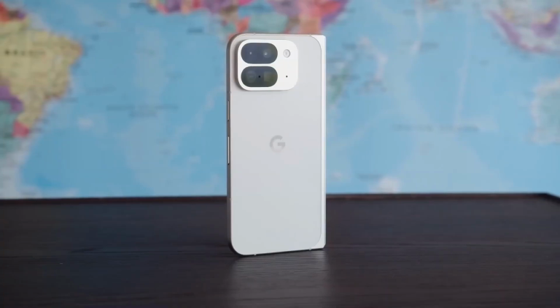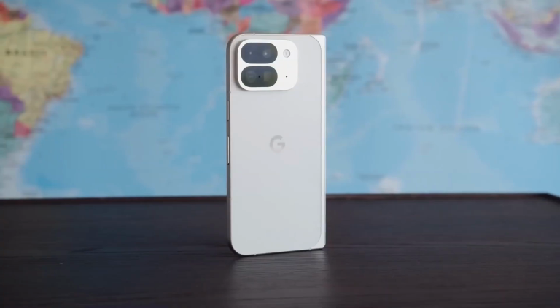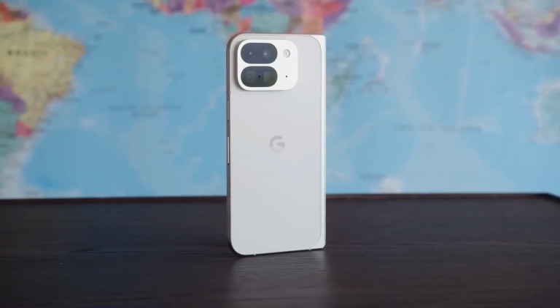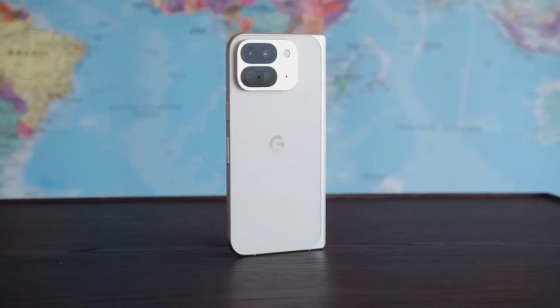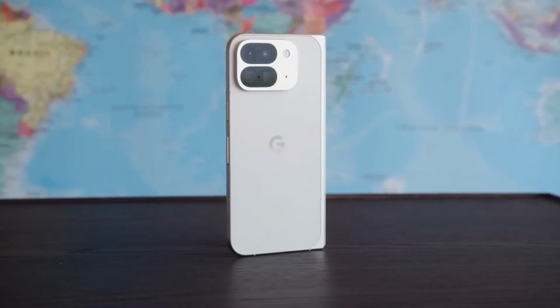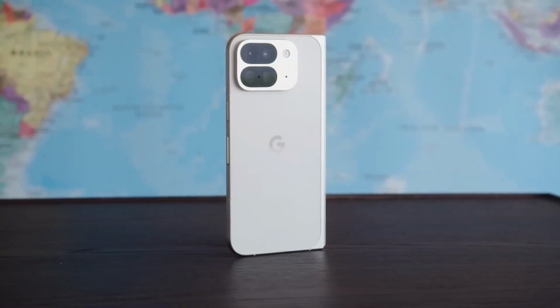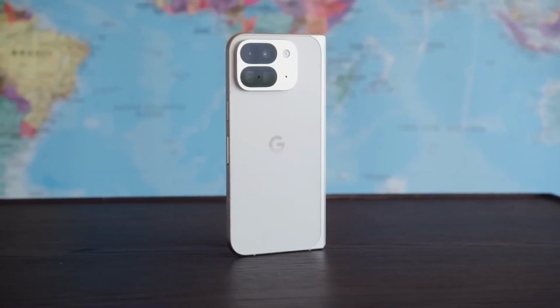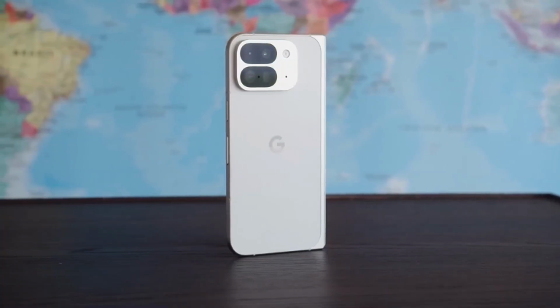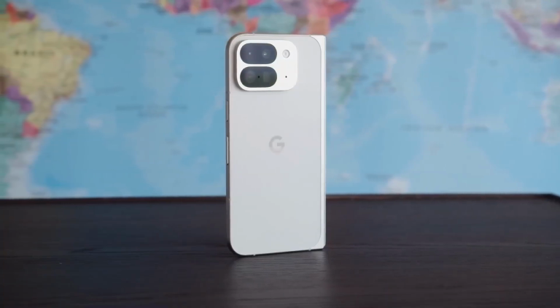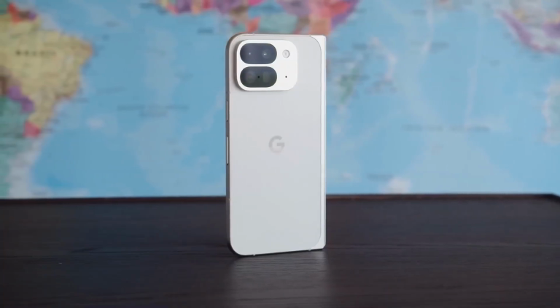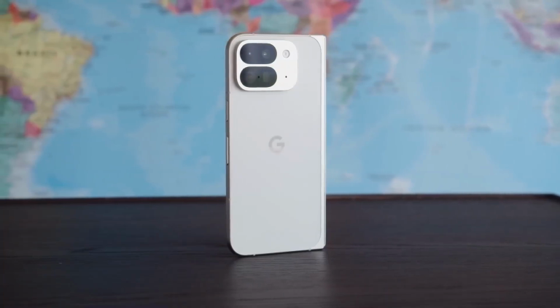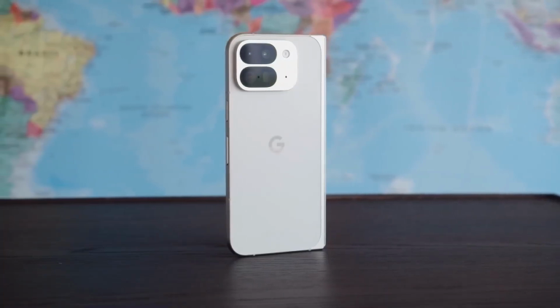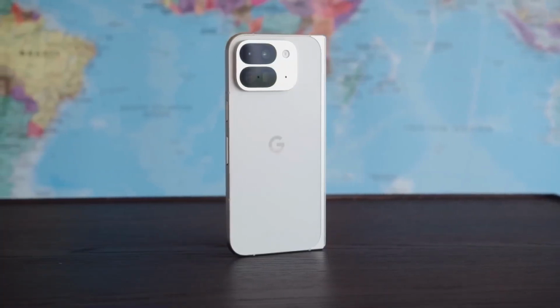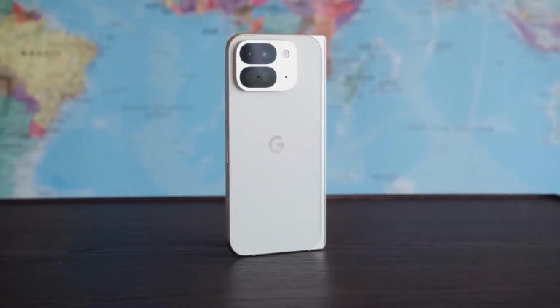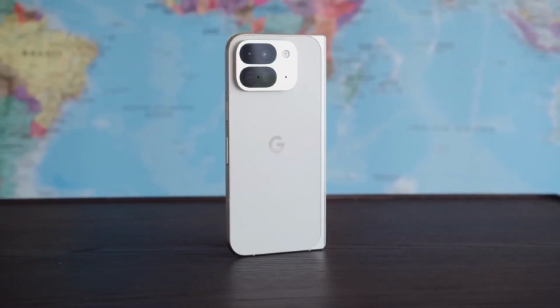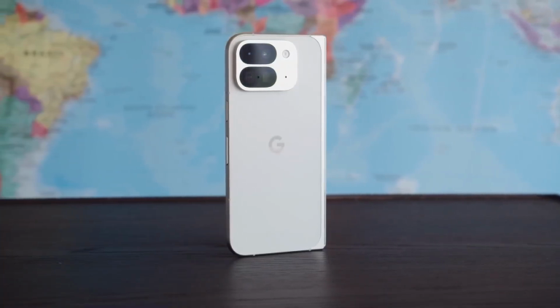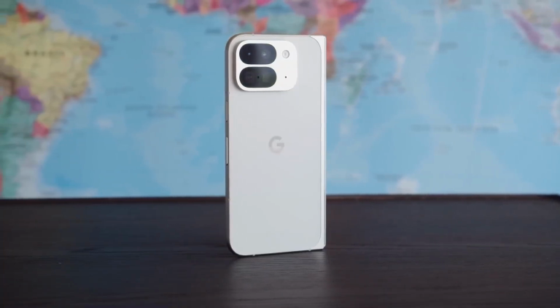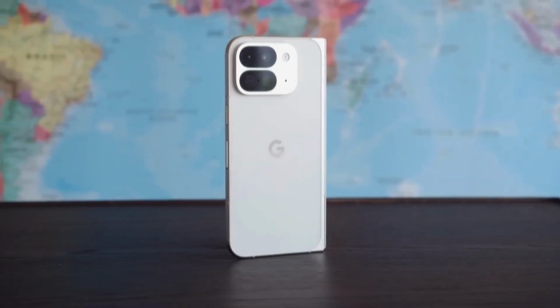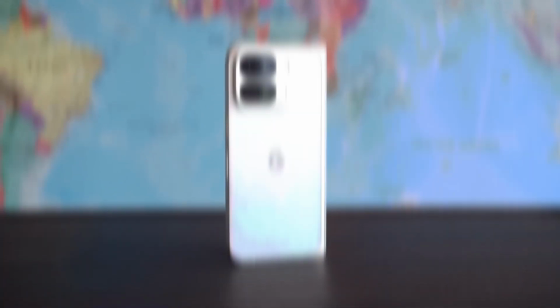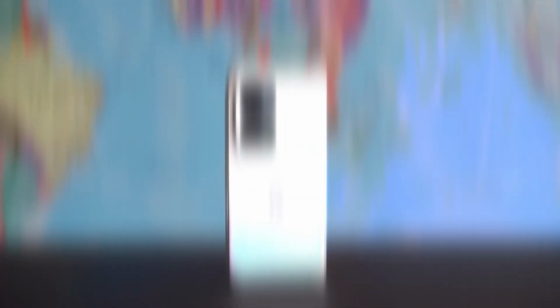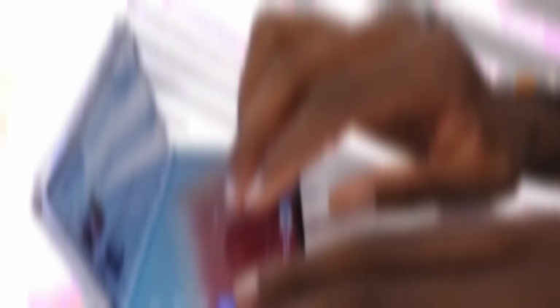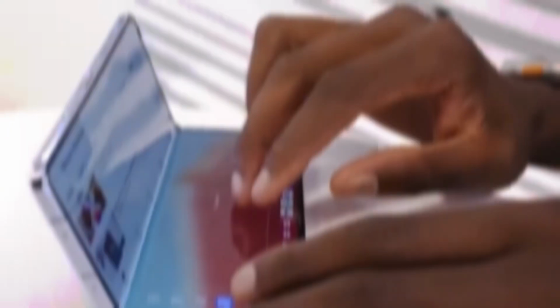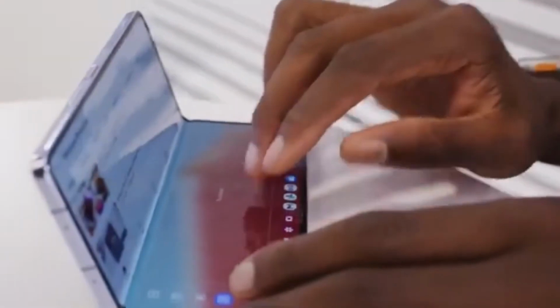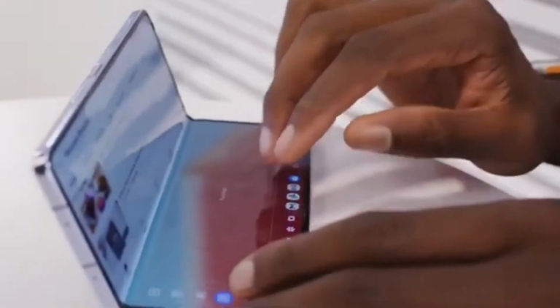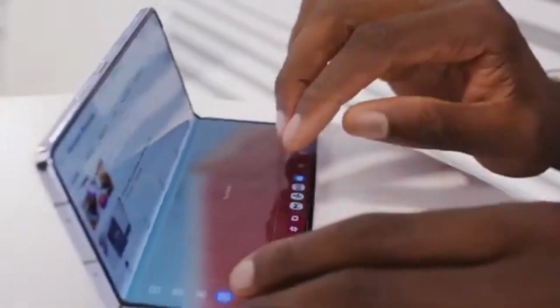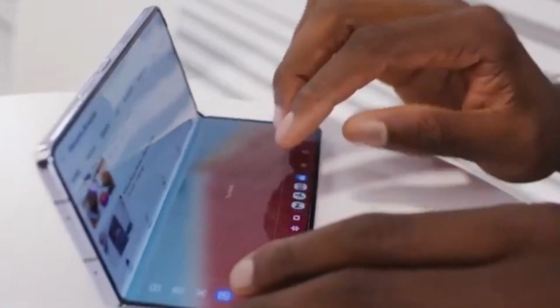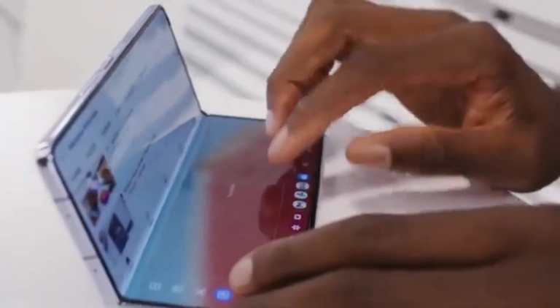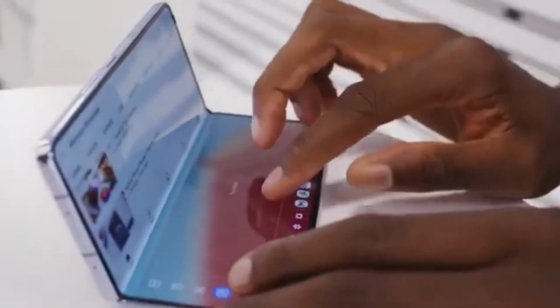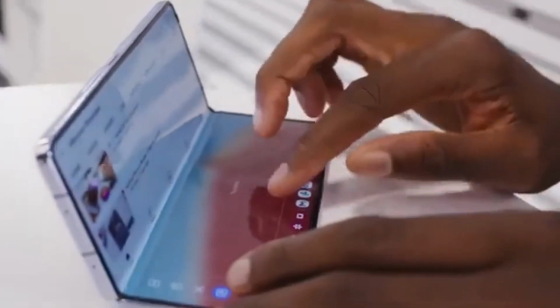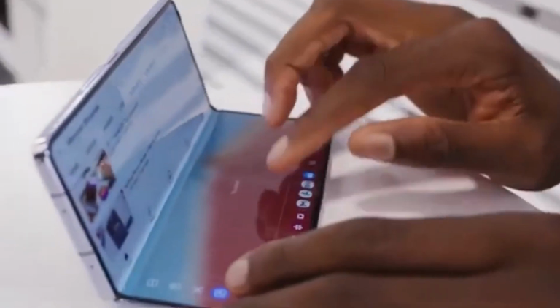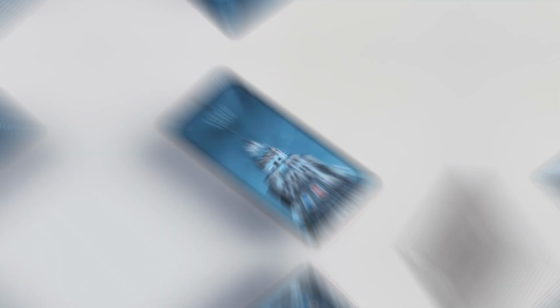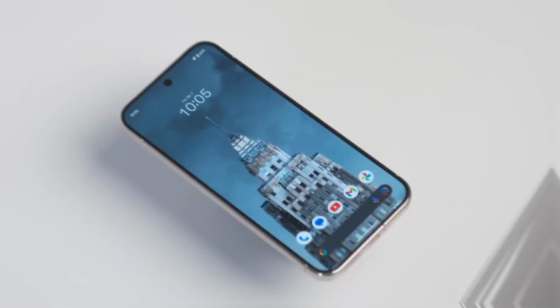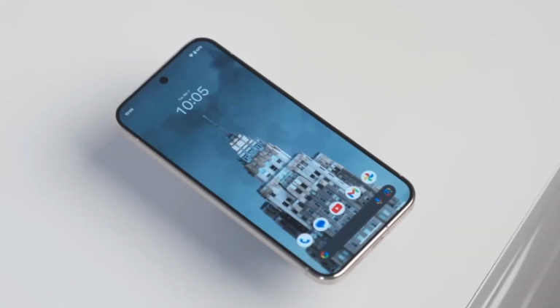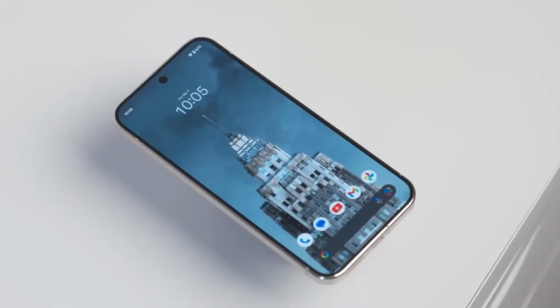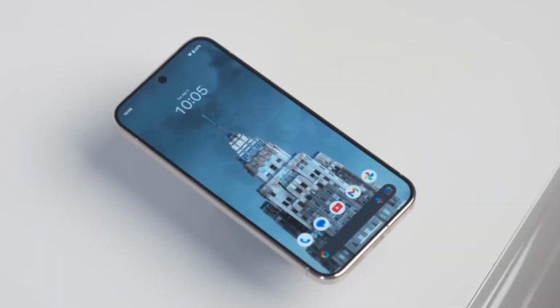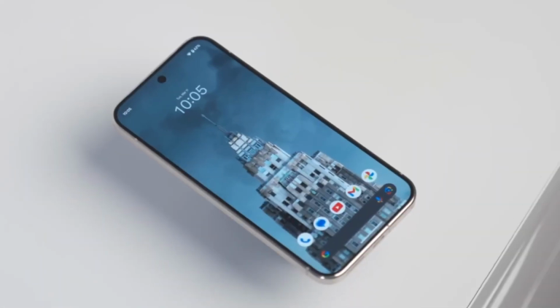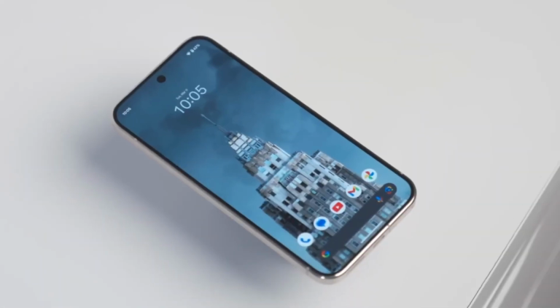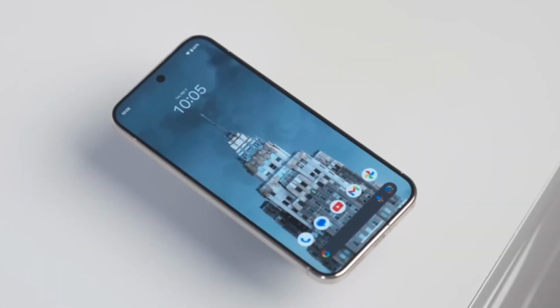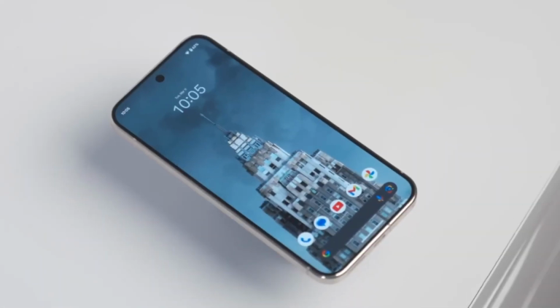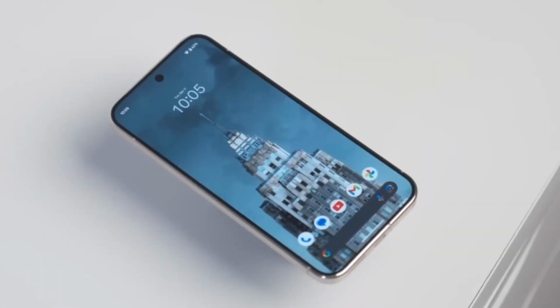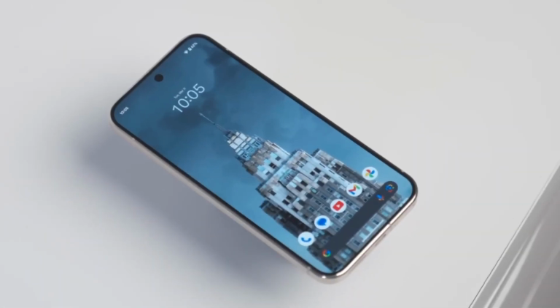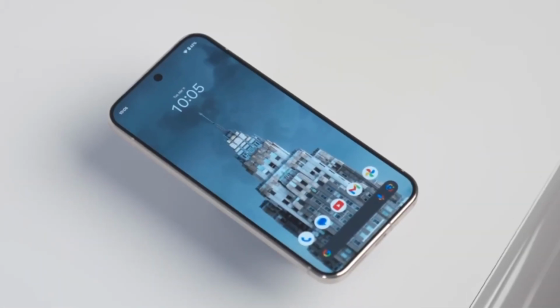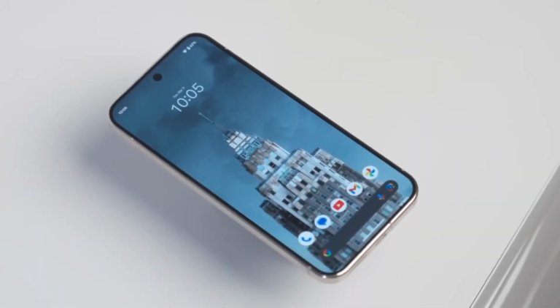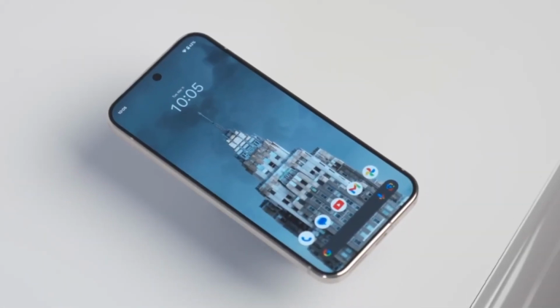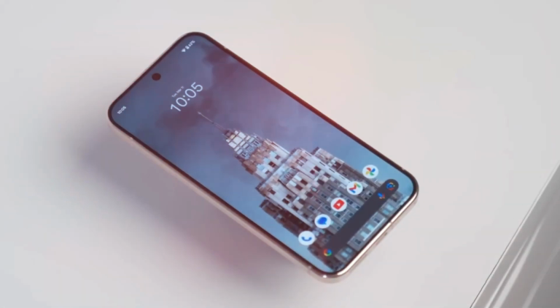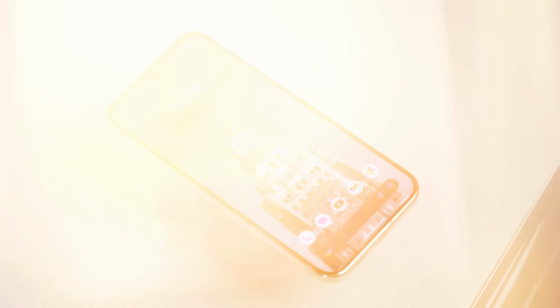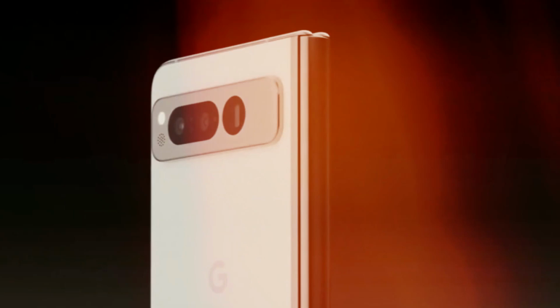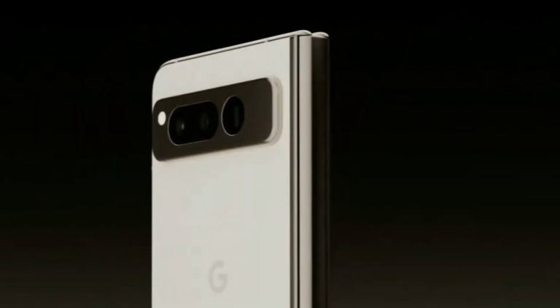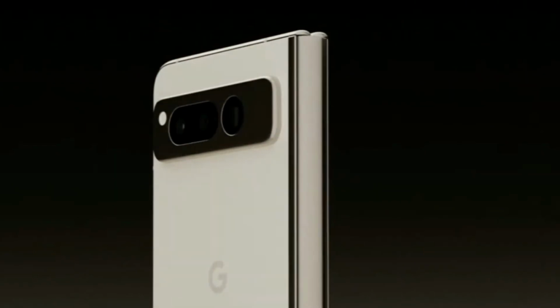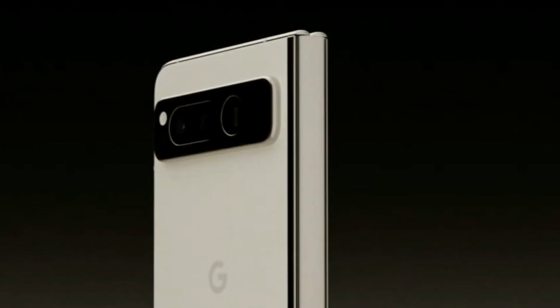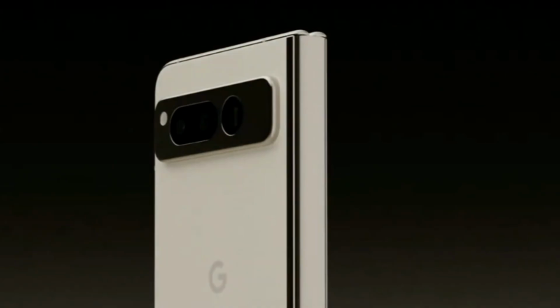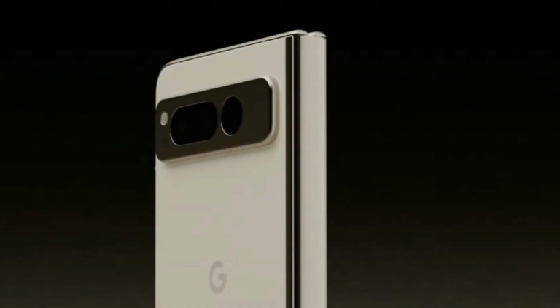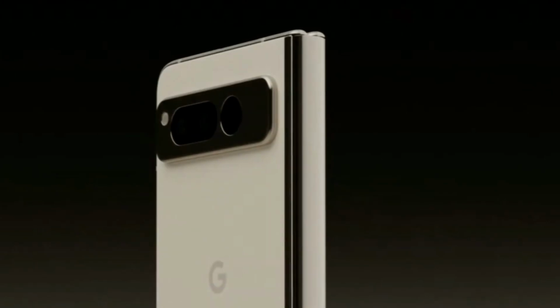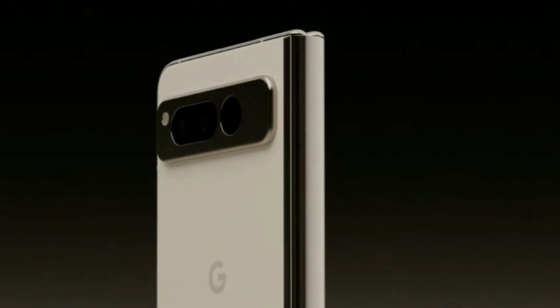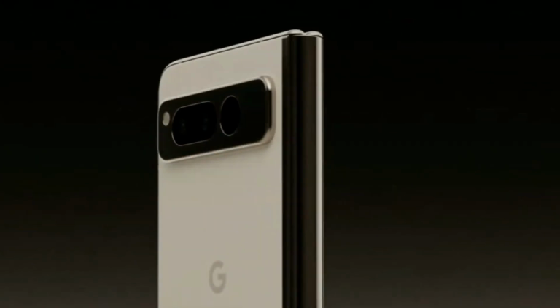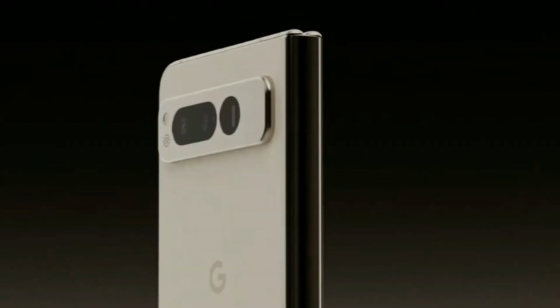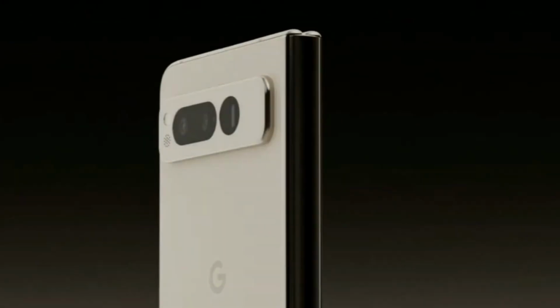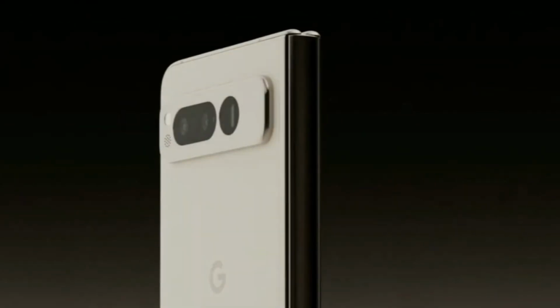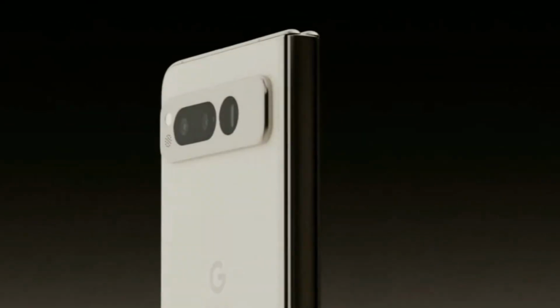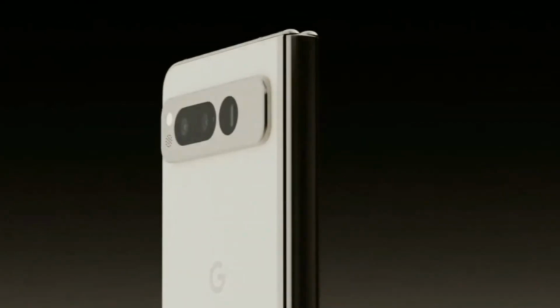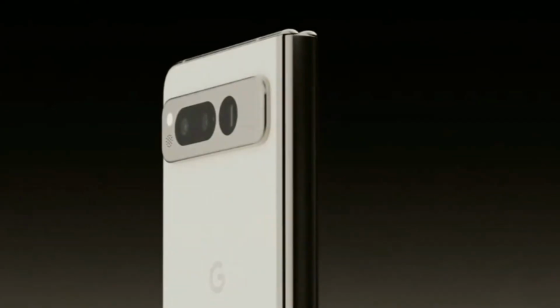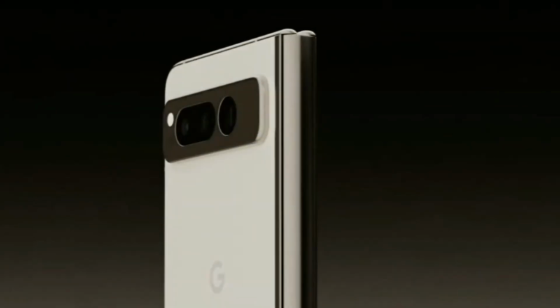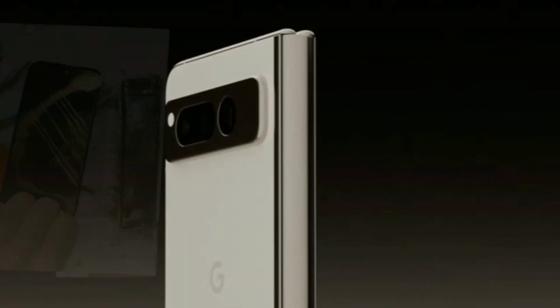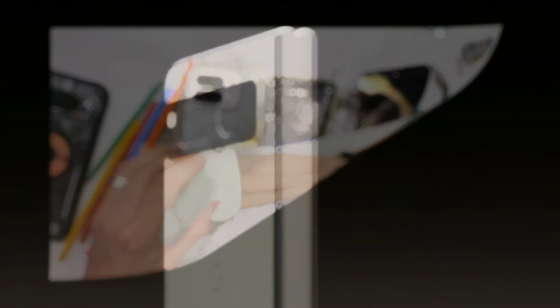What happens when a brand proudly calls its phone the most durable foldable ever, but it literally catches fire during a test?